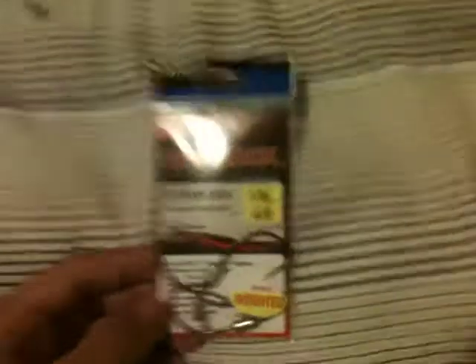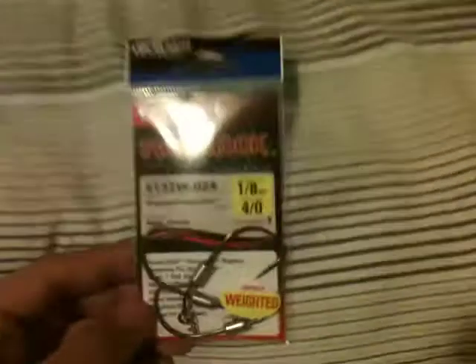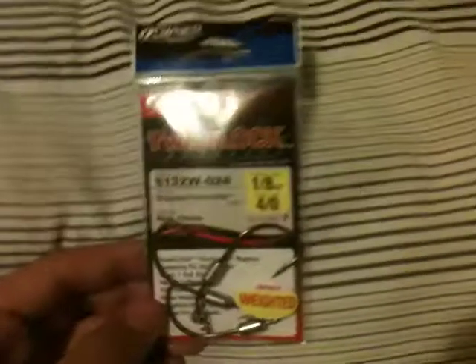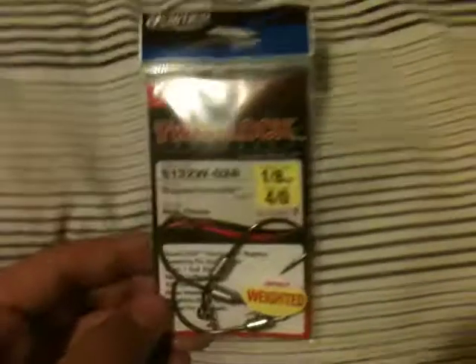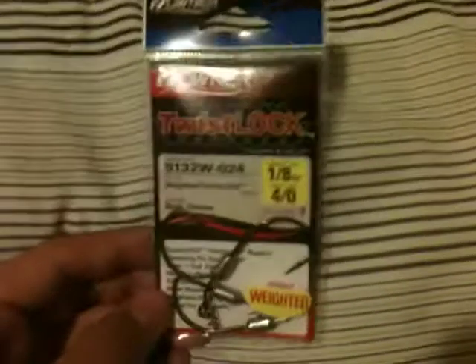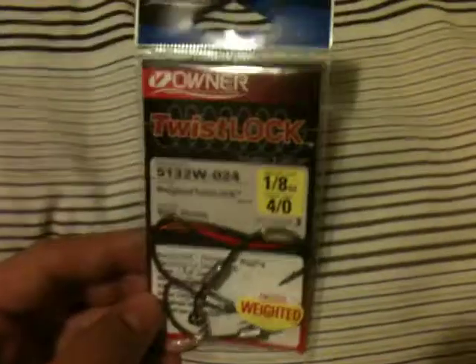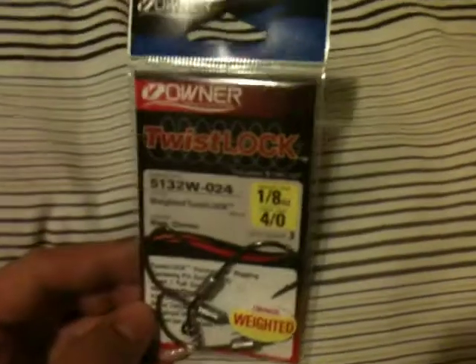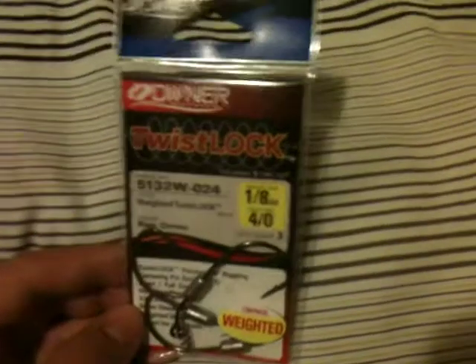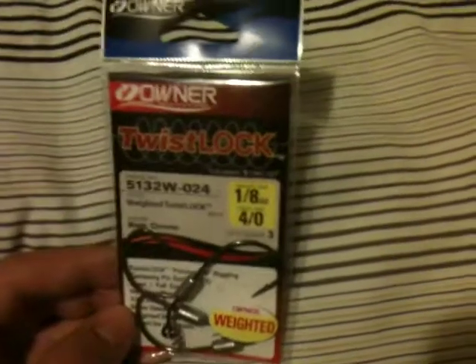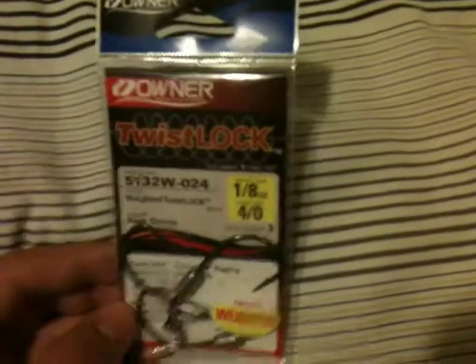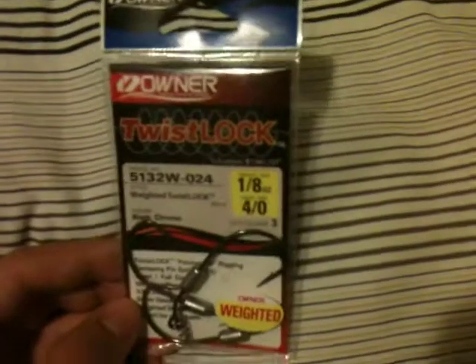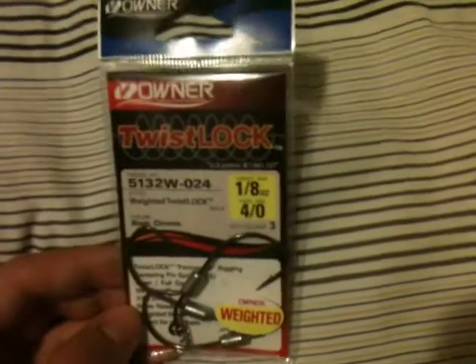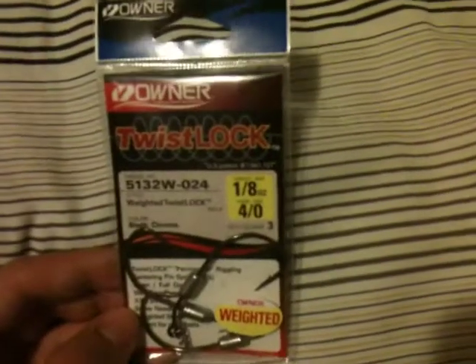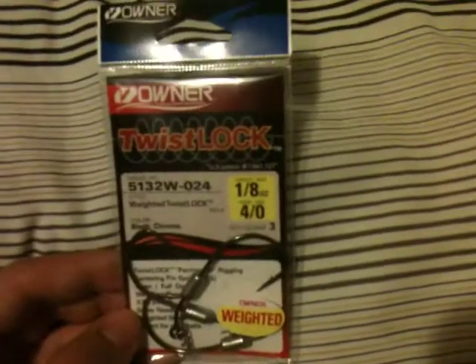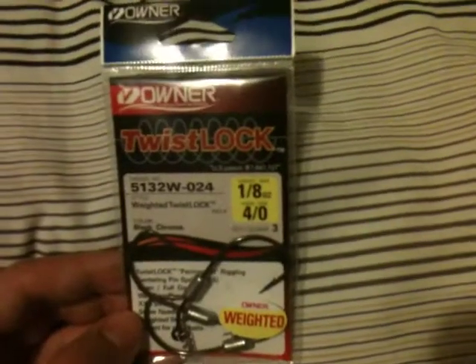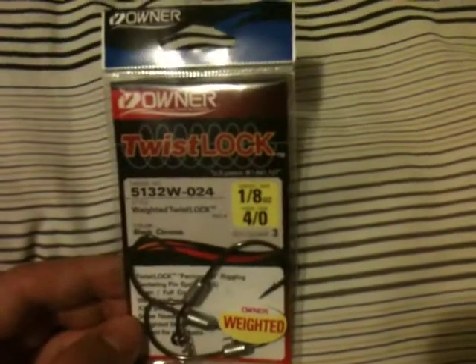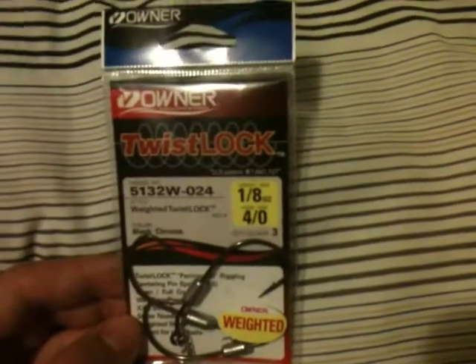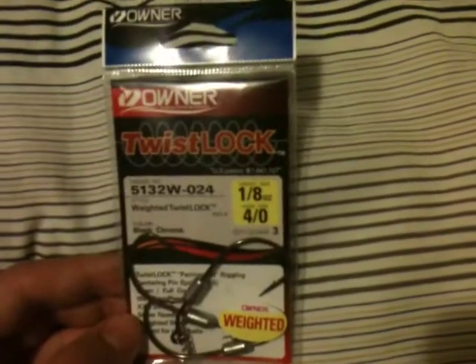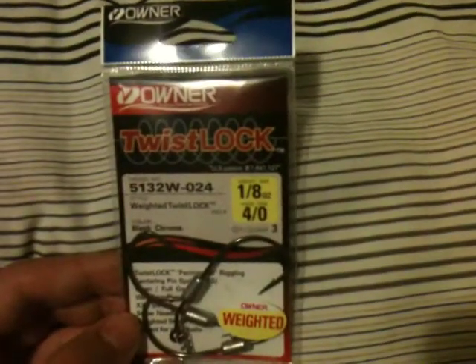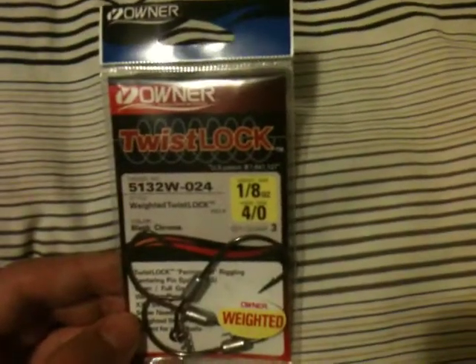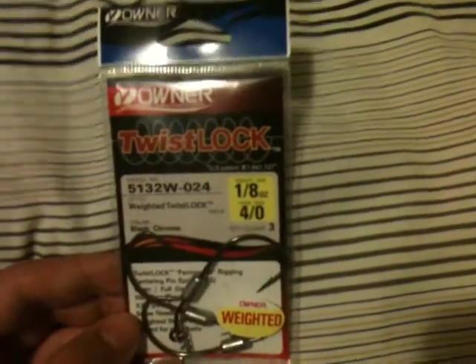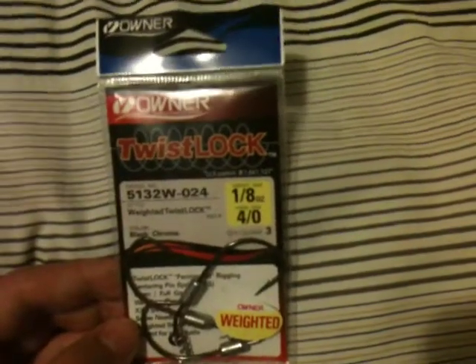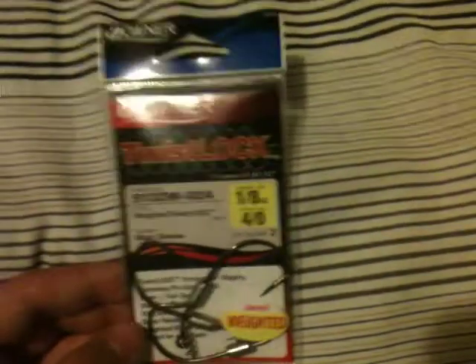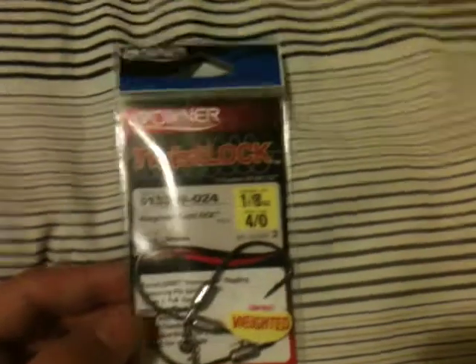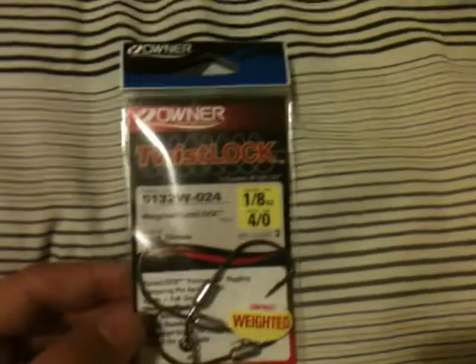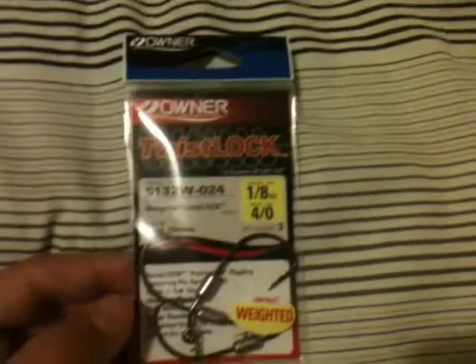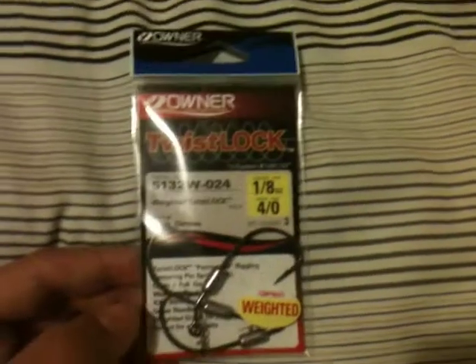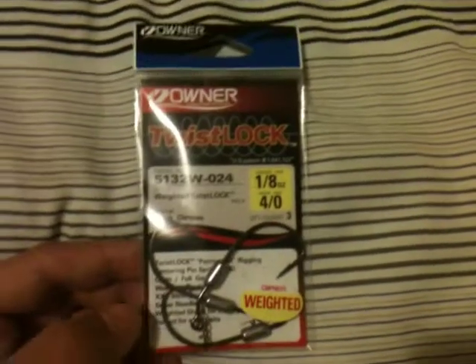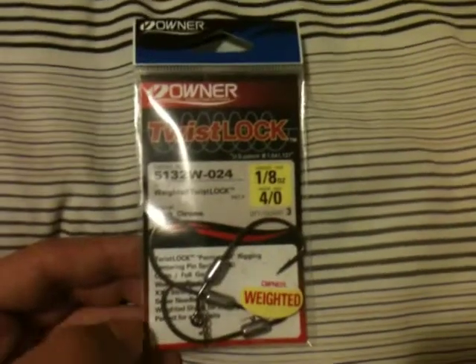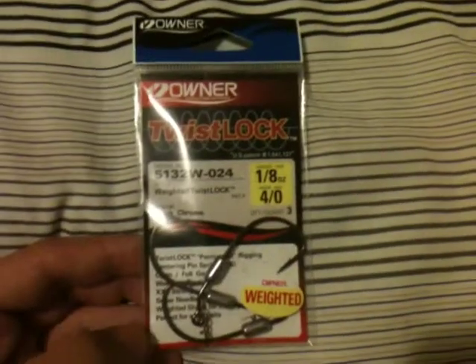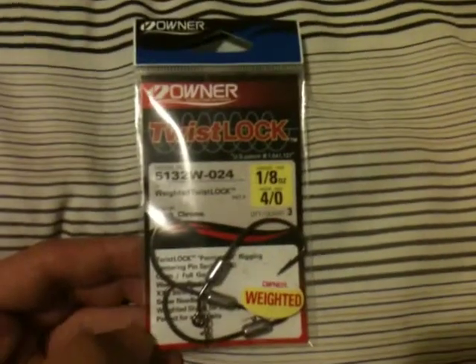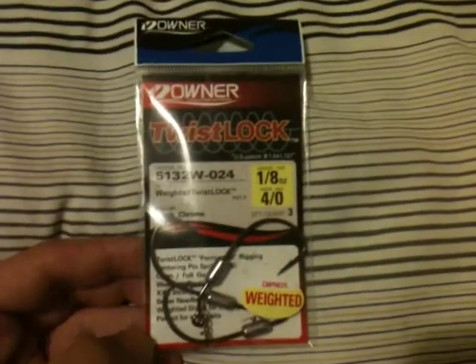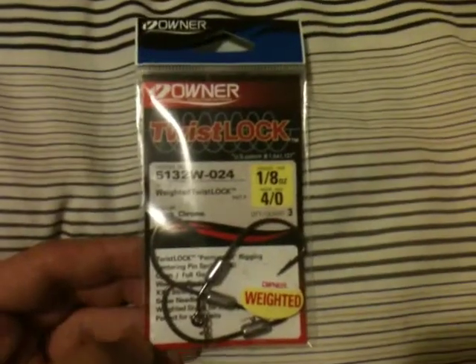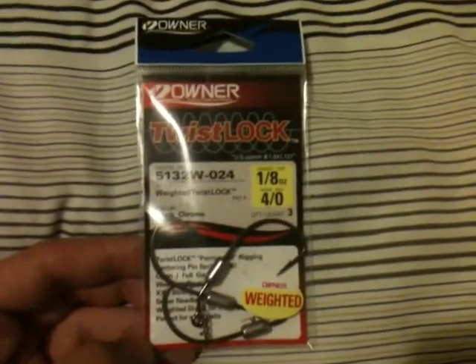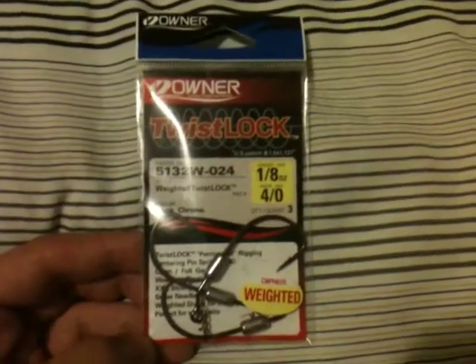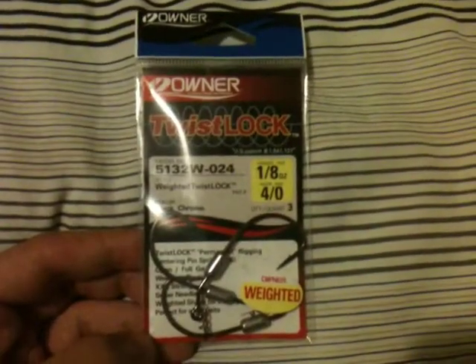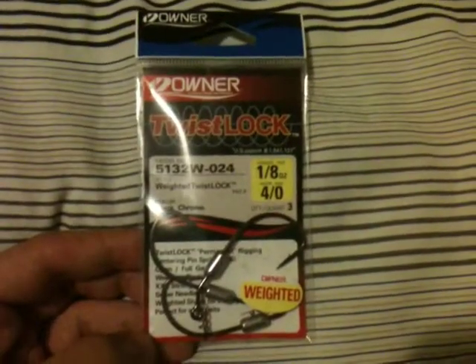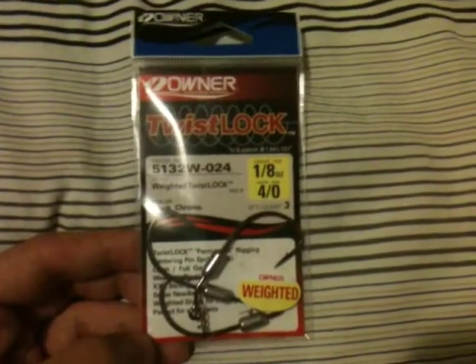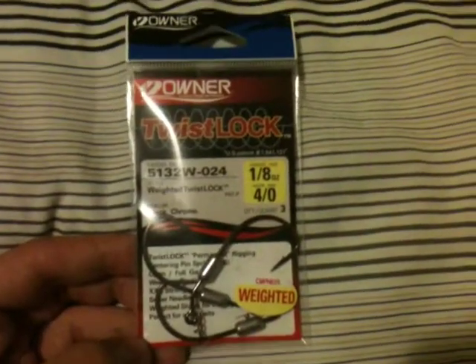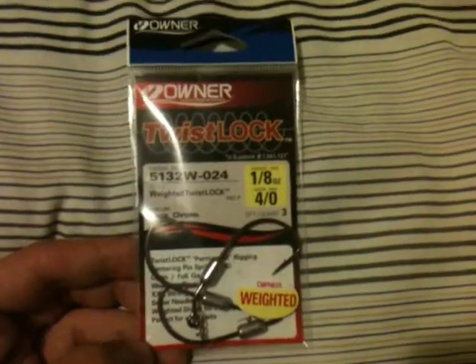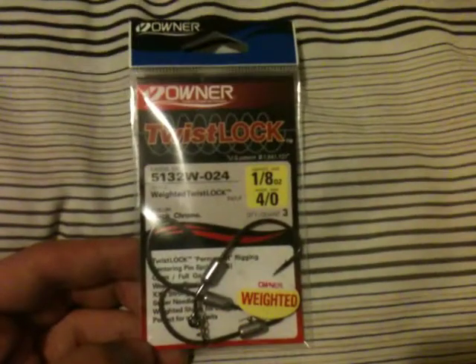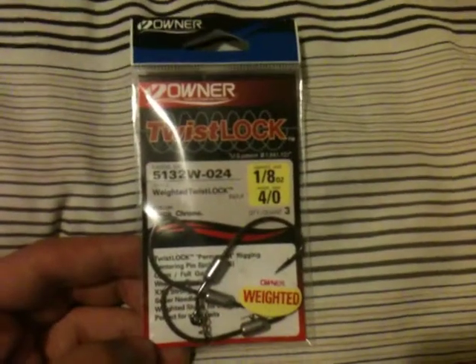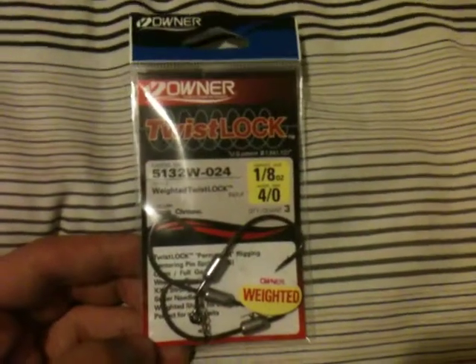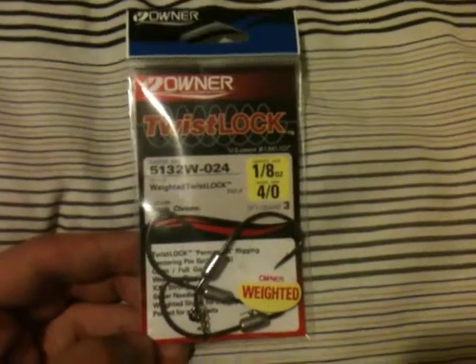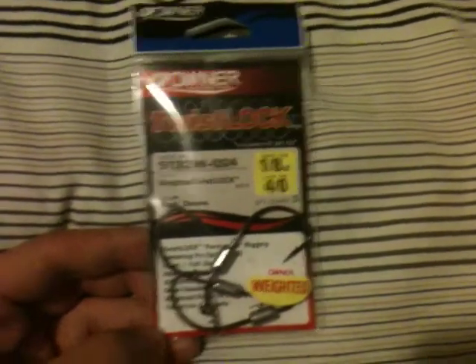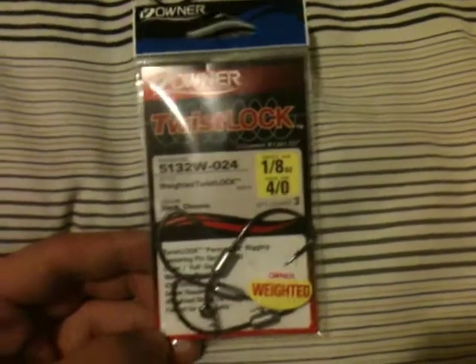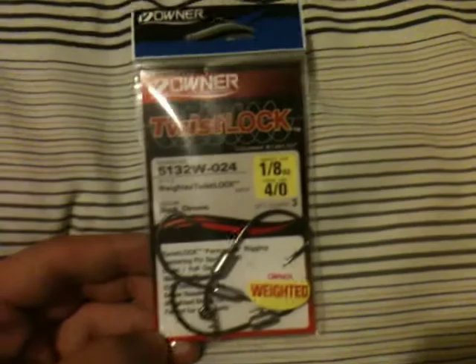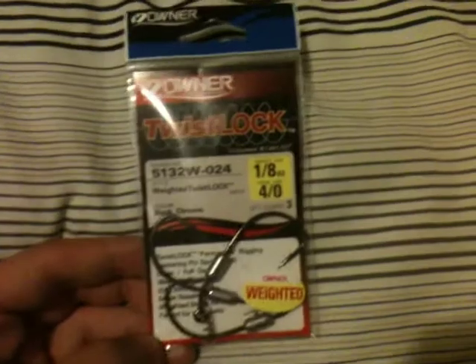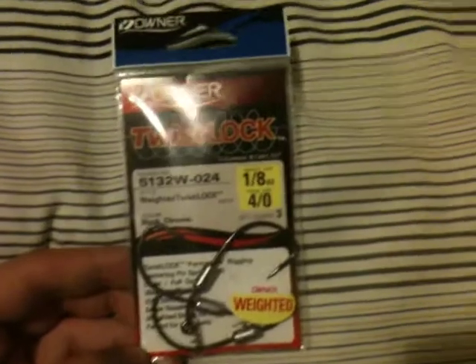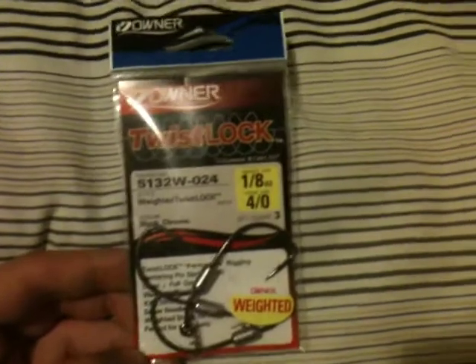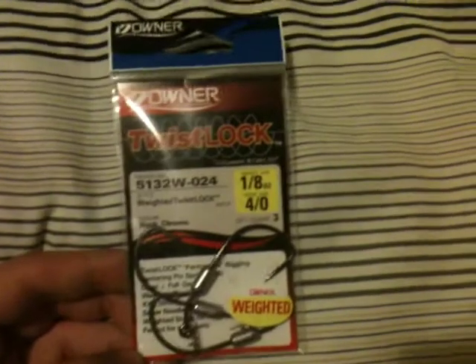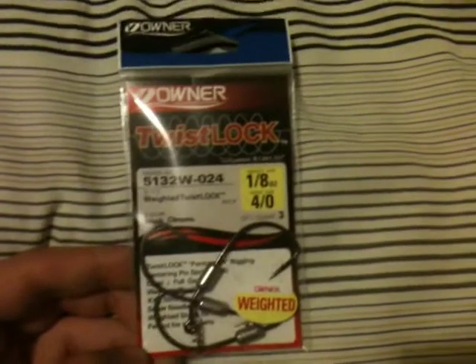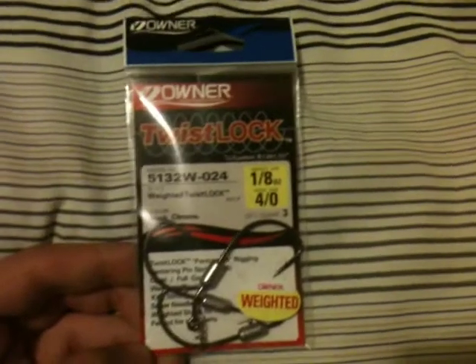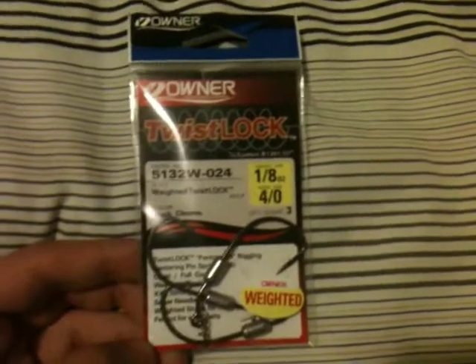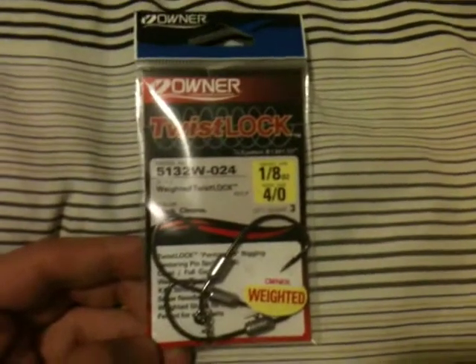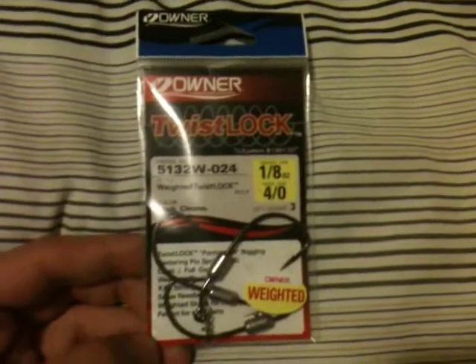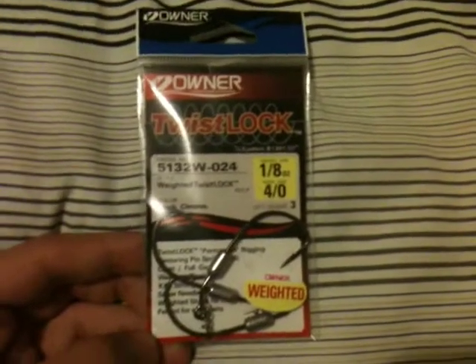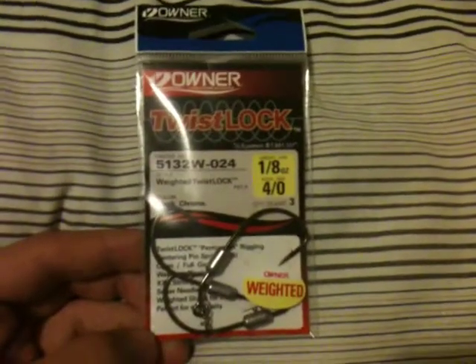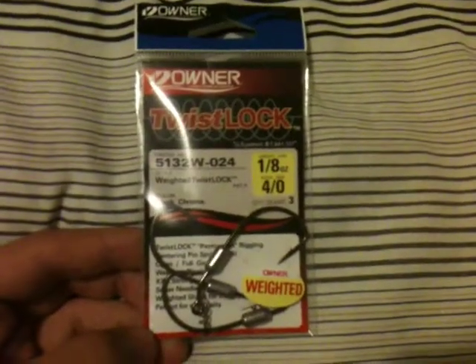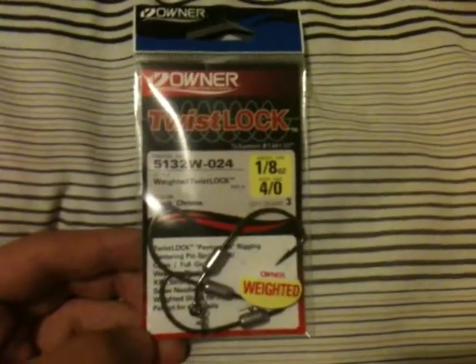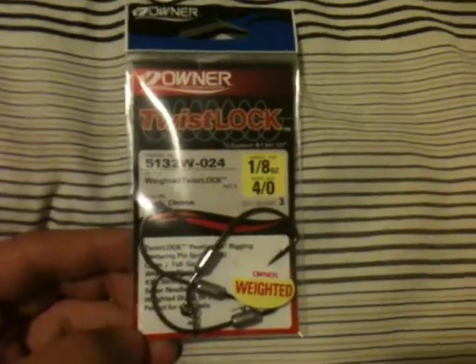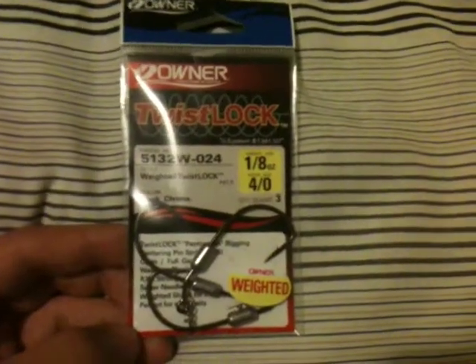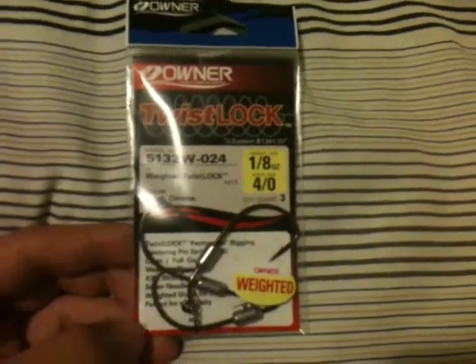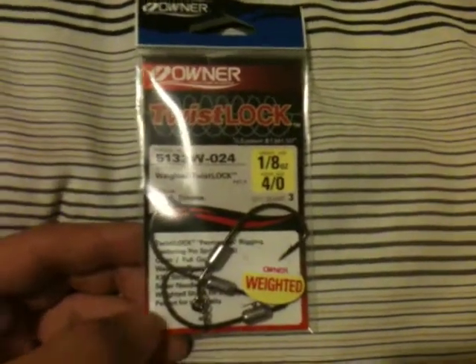Got some Owner twist lock hooks, 4-0, 1/8 ounce. Going to do some rage rigging — rage crawls probably.